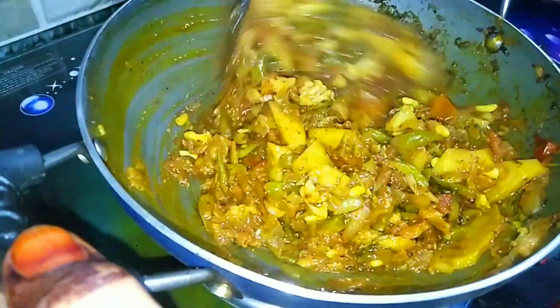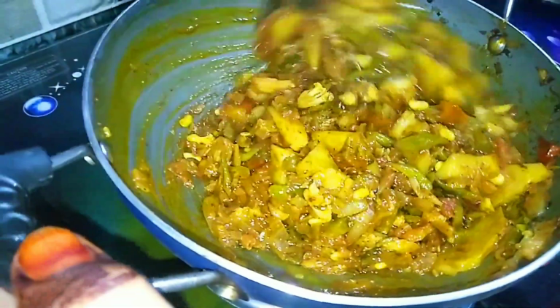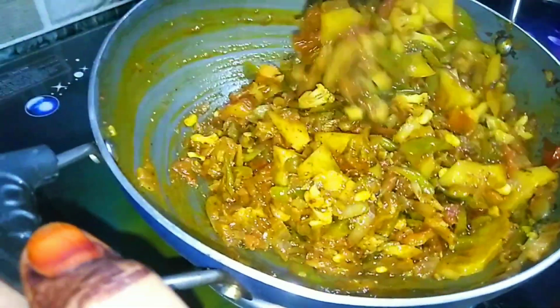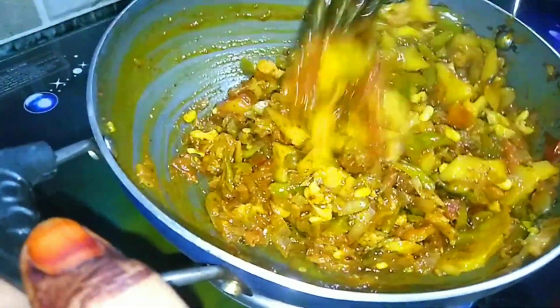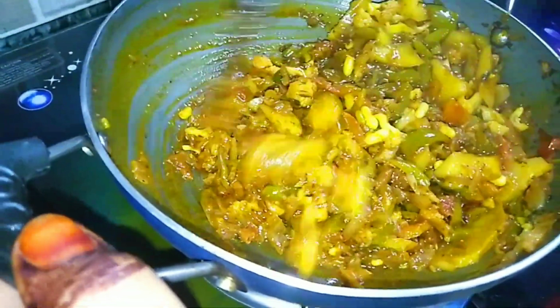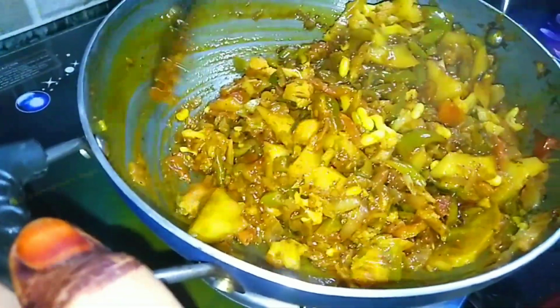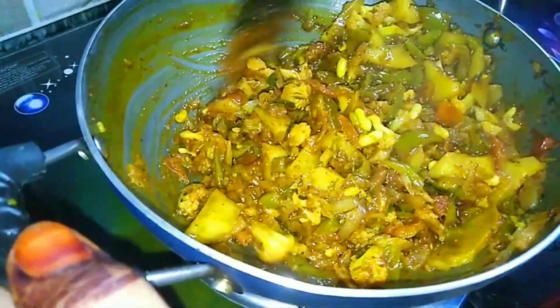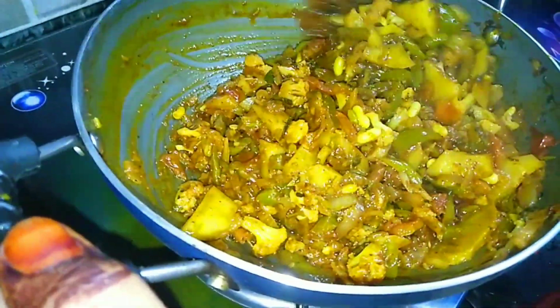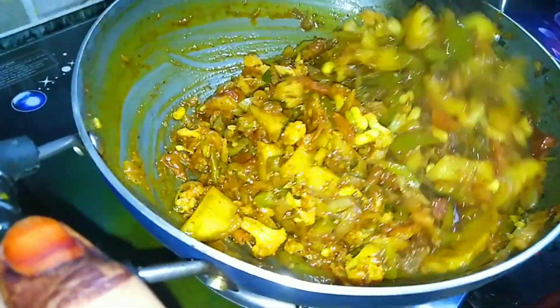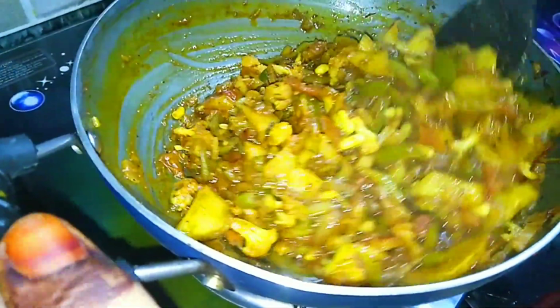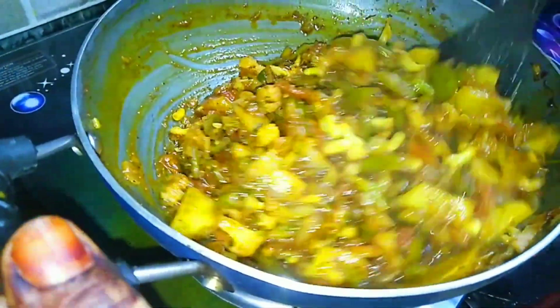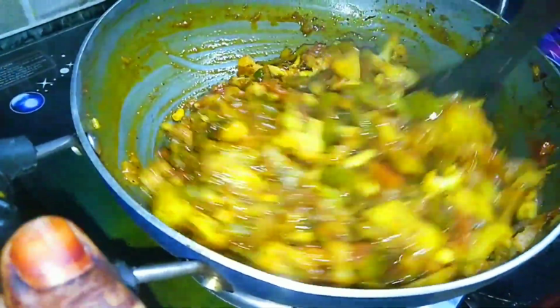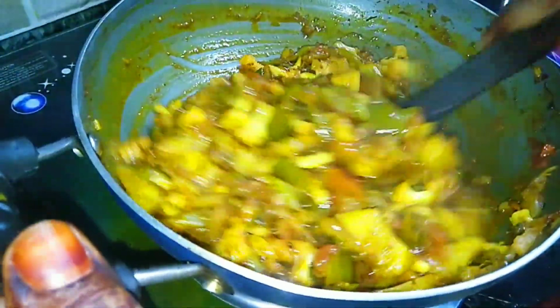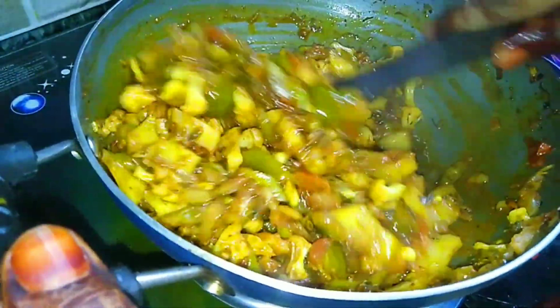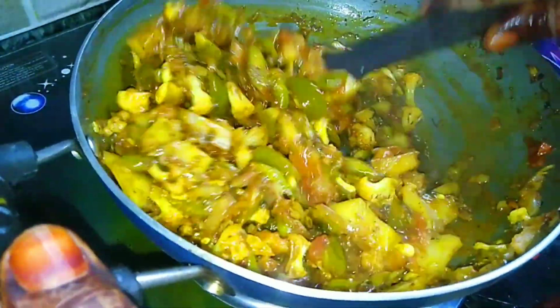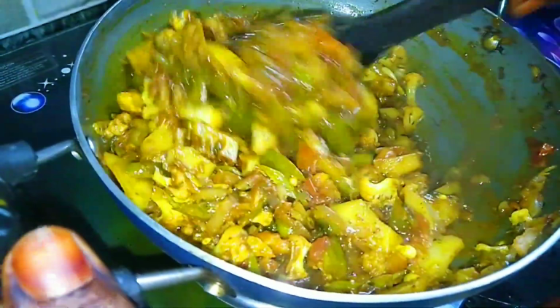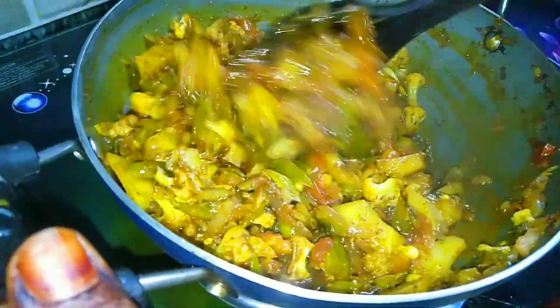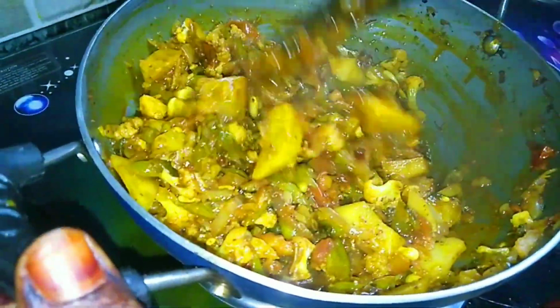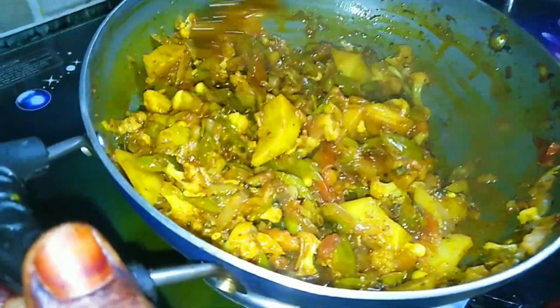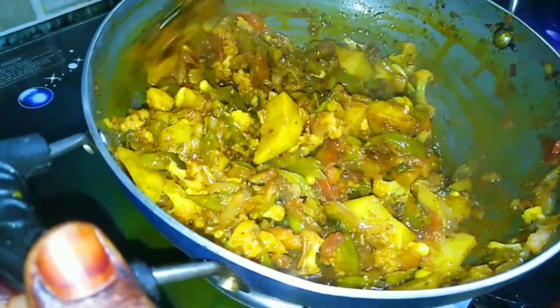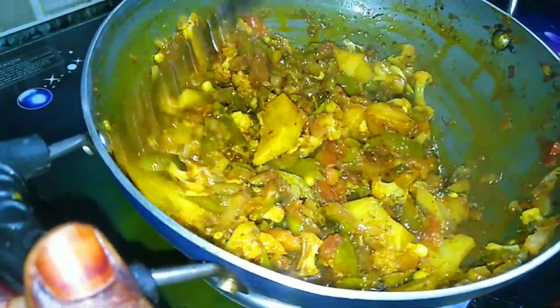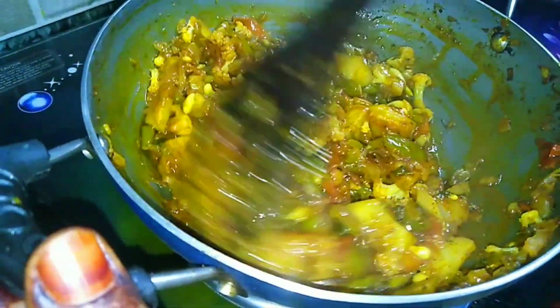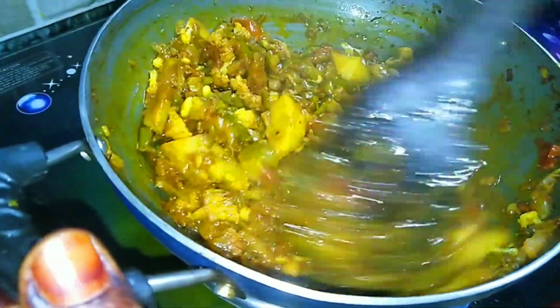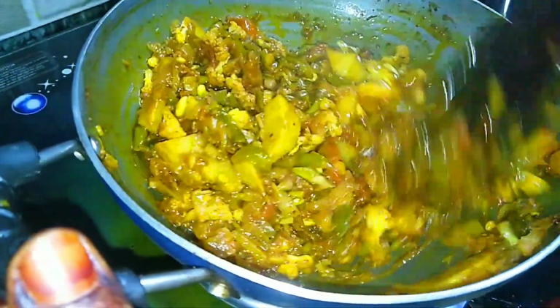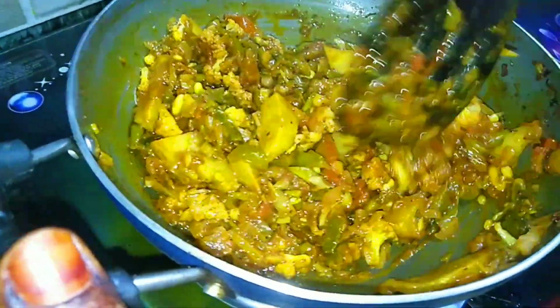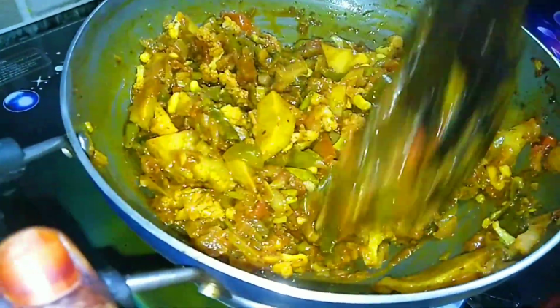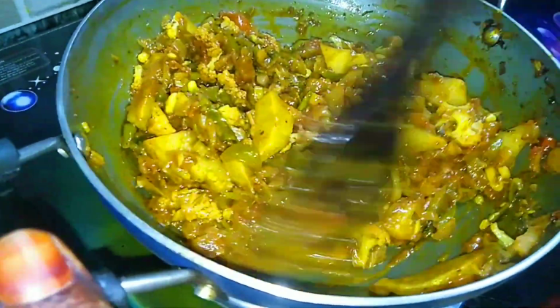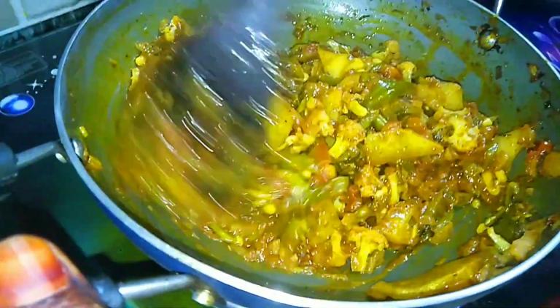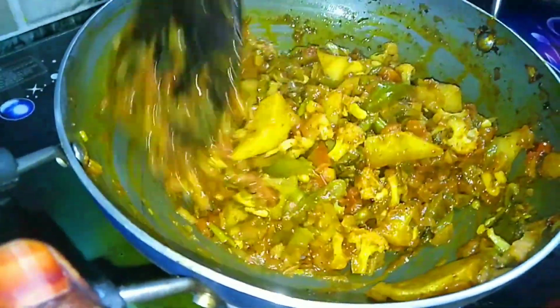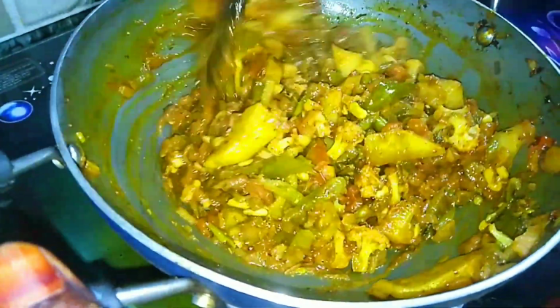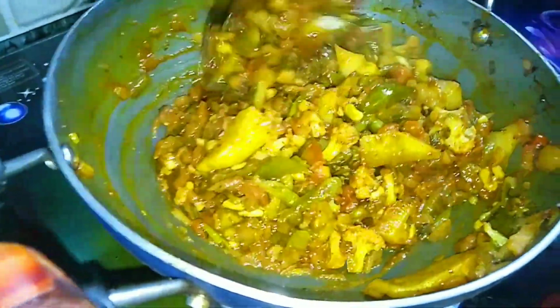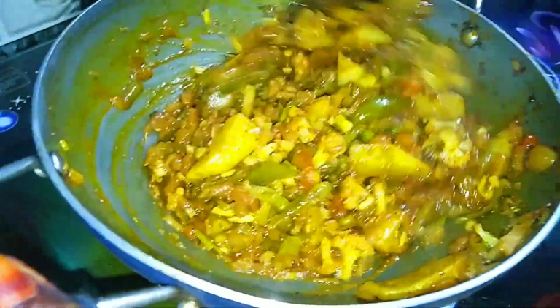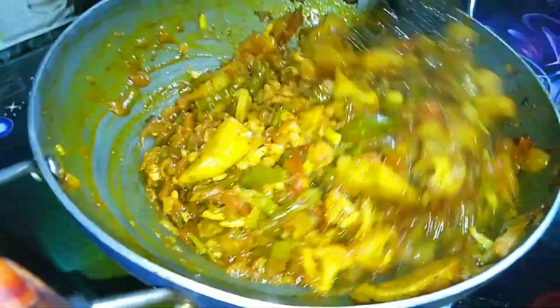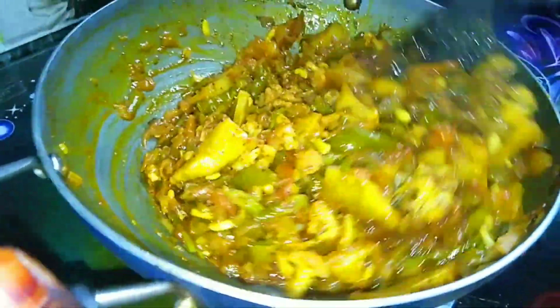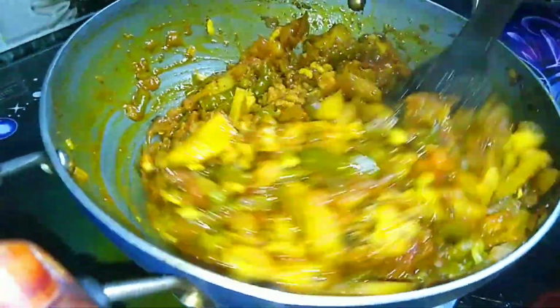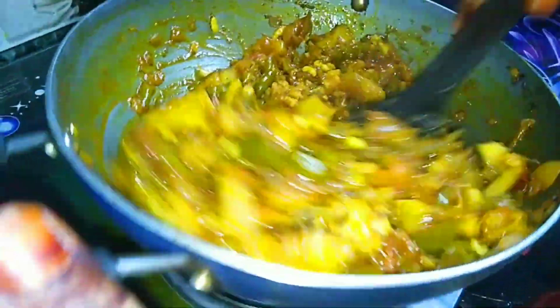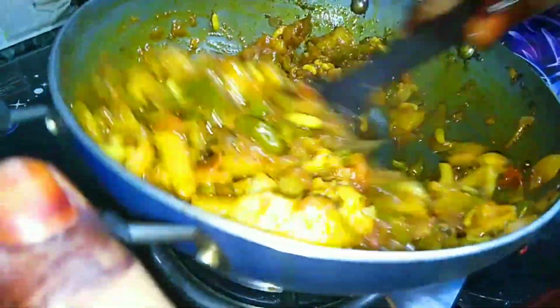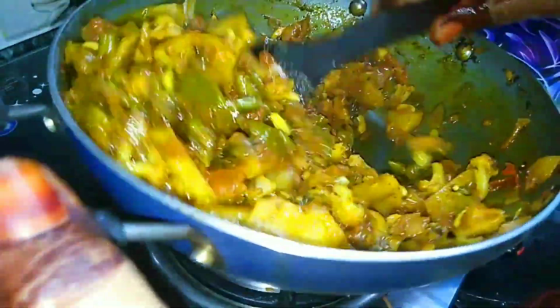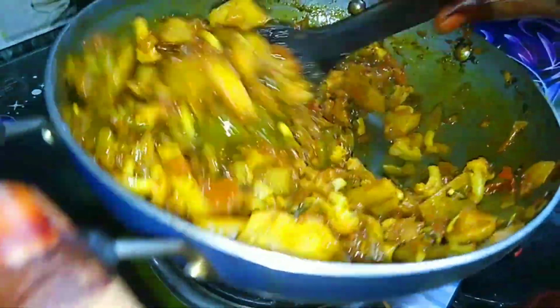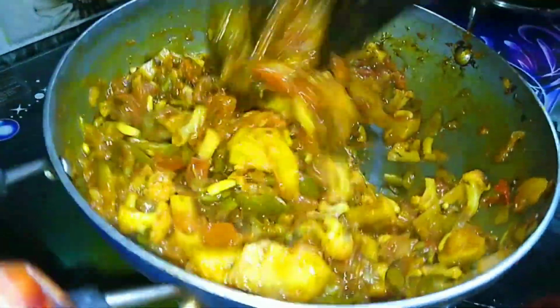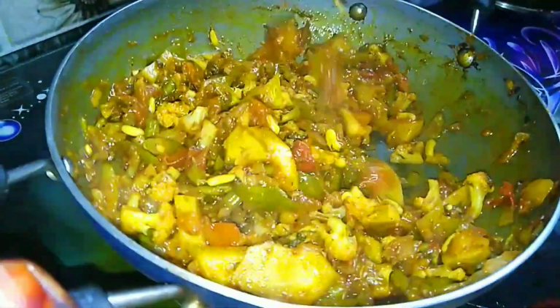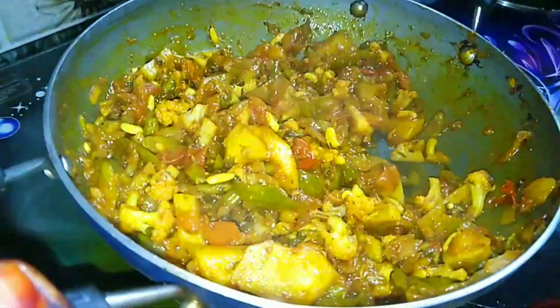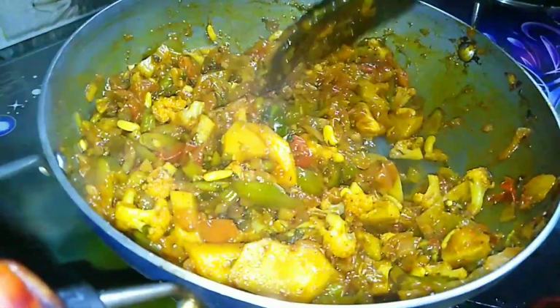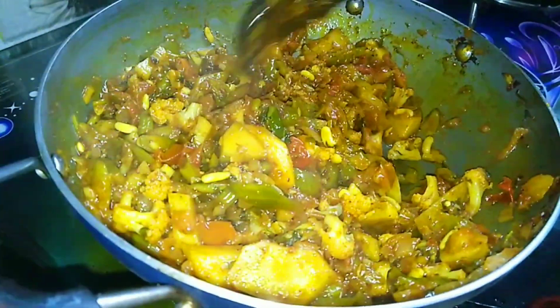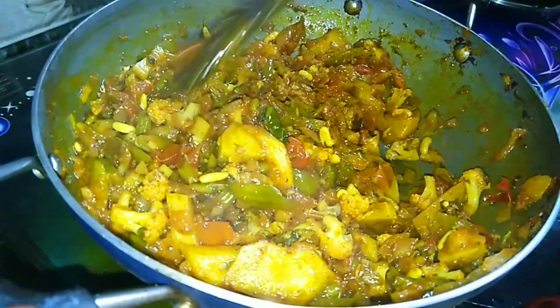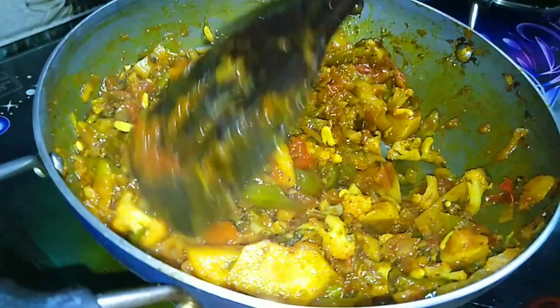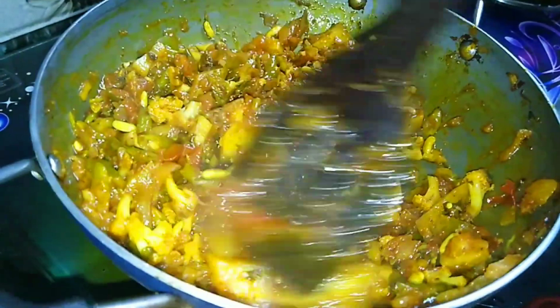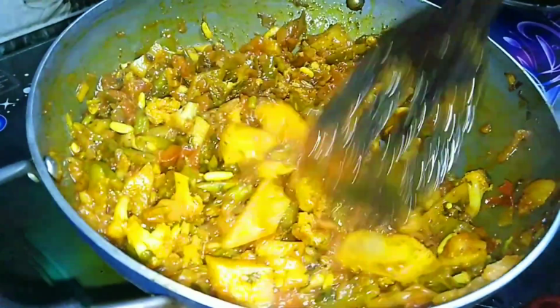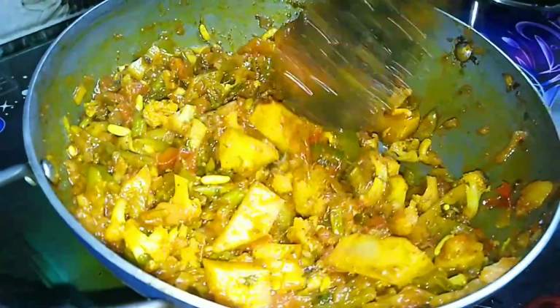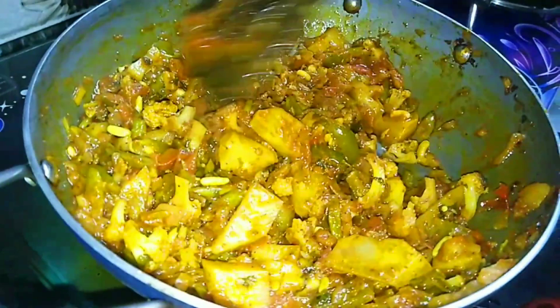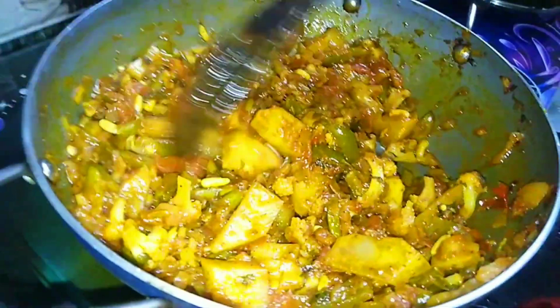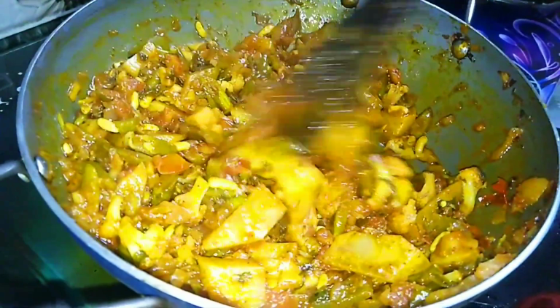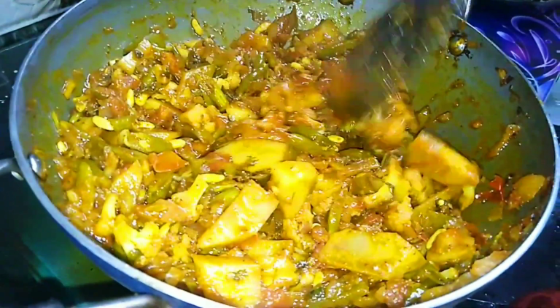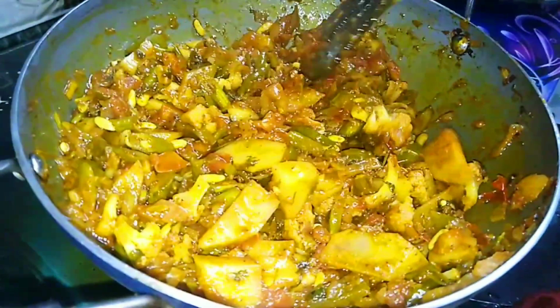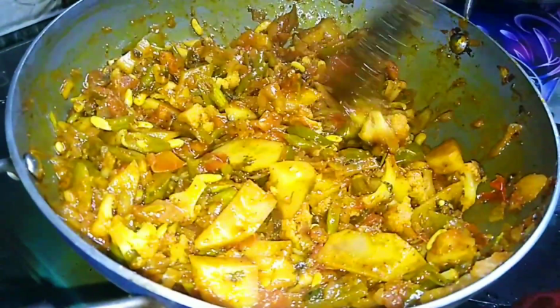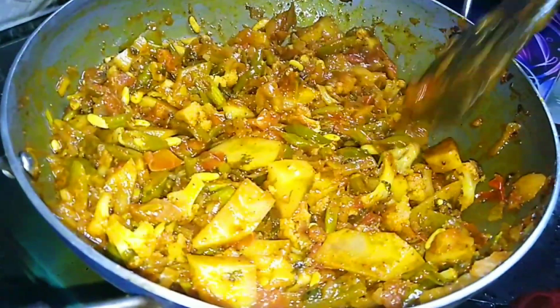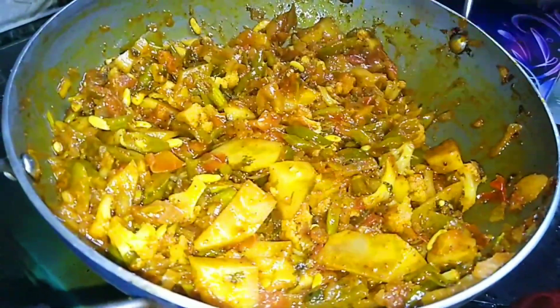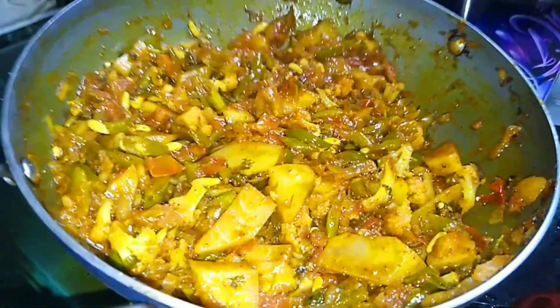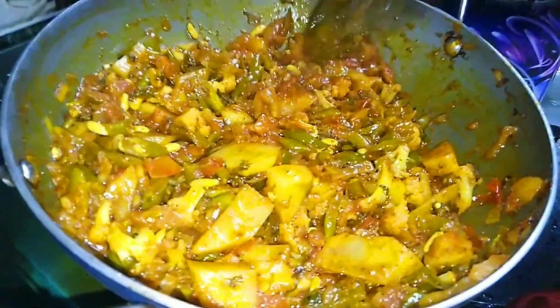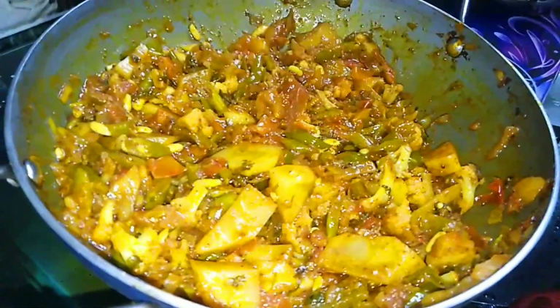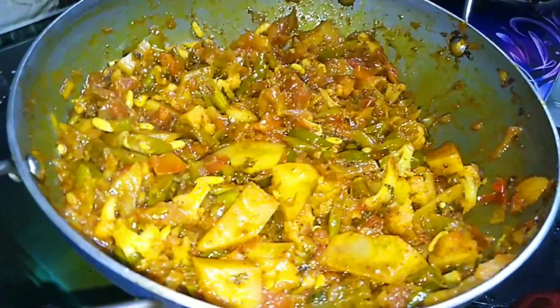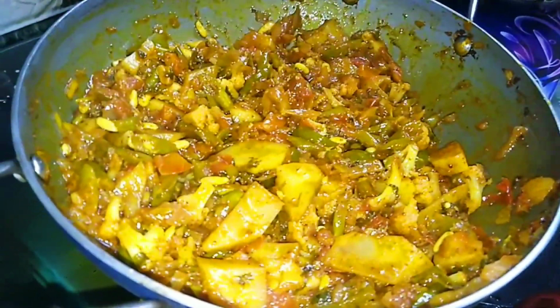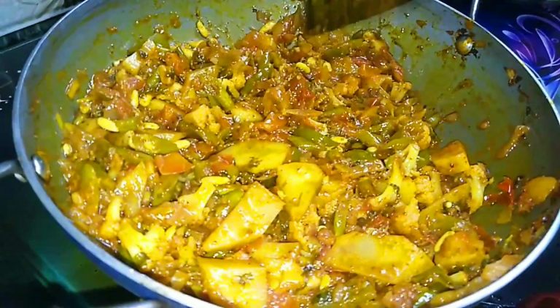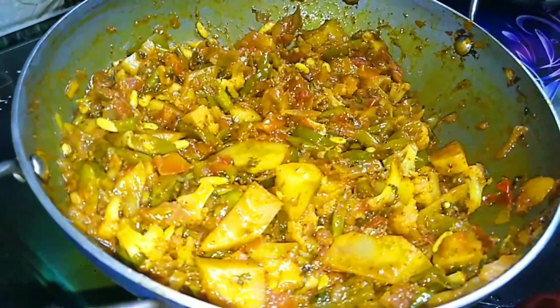This was a very simple recipe of mixed vegetables. Let's try it. Now let's serve it warm.